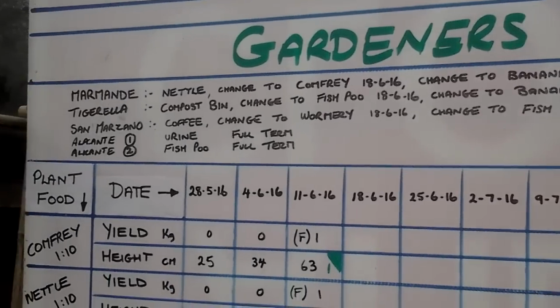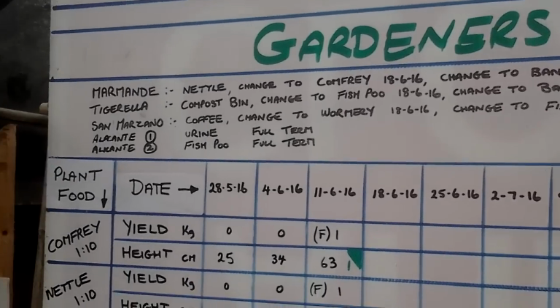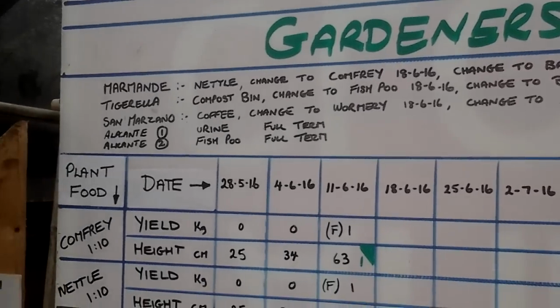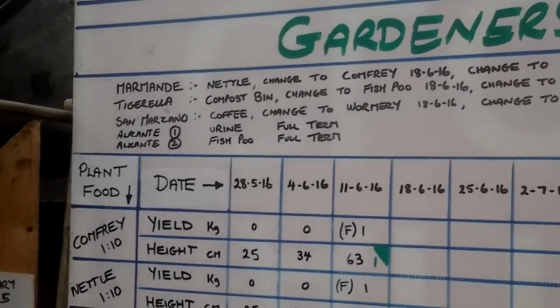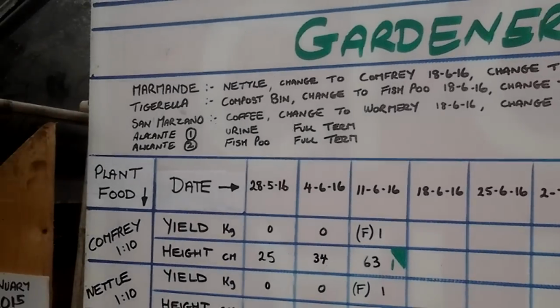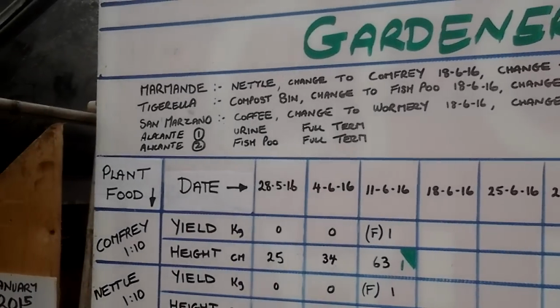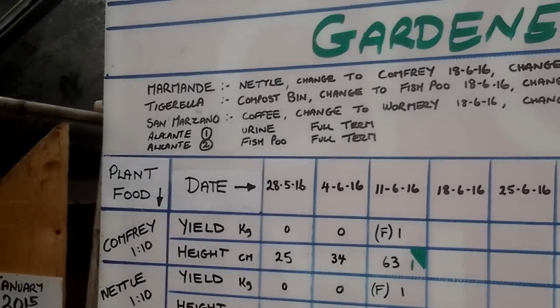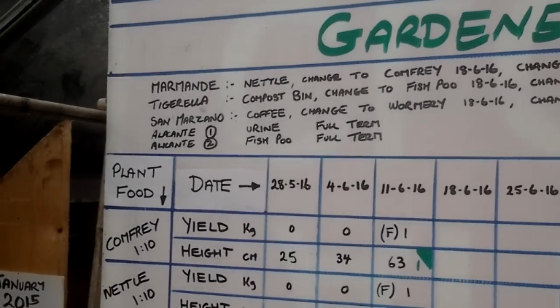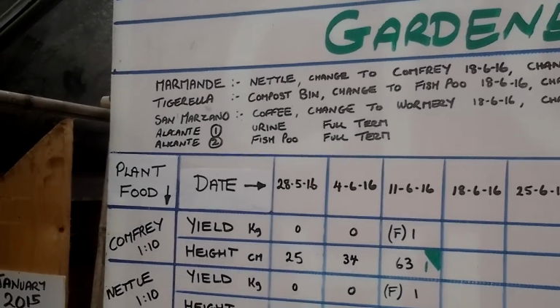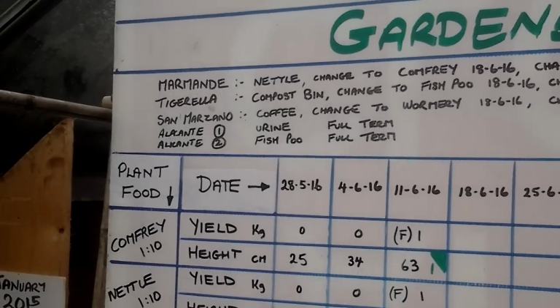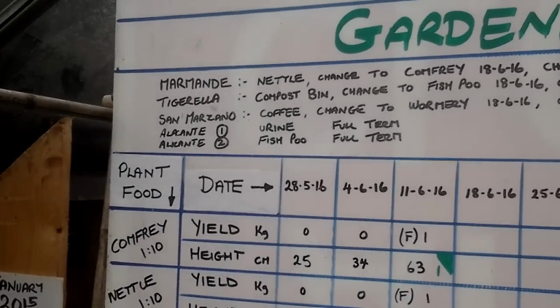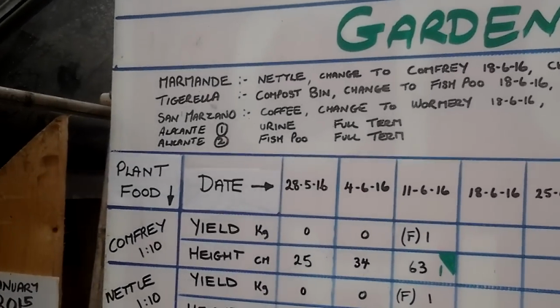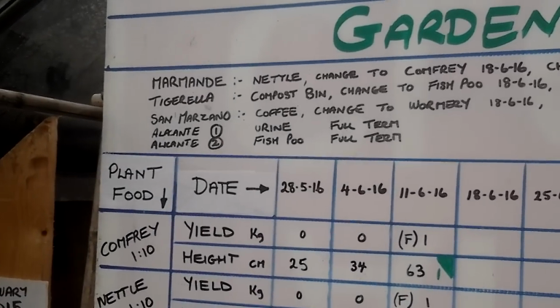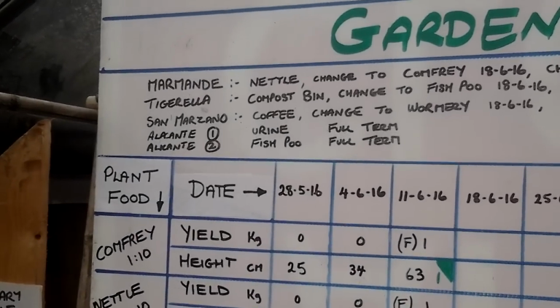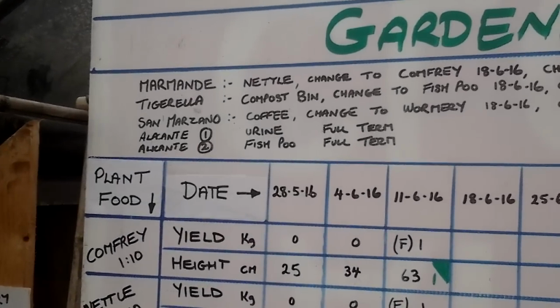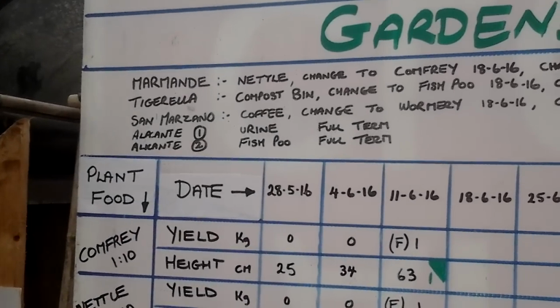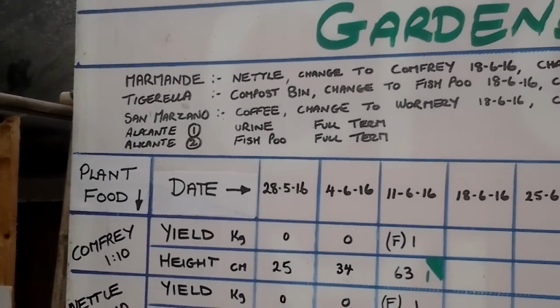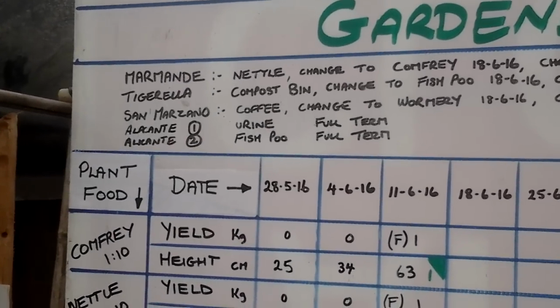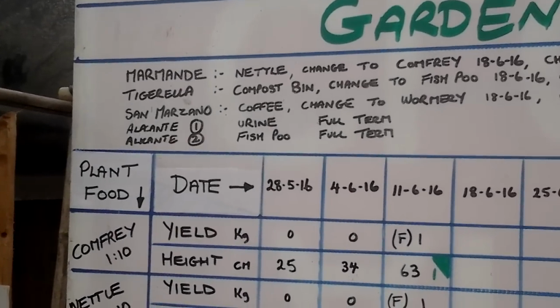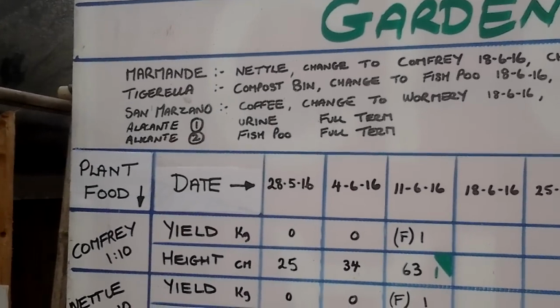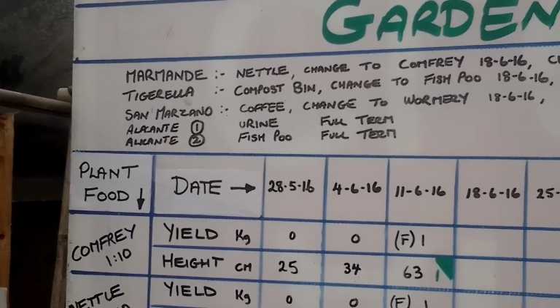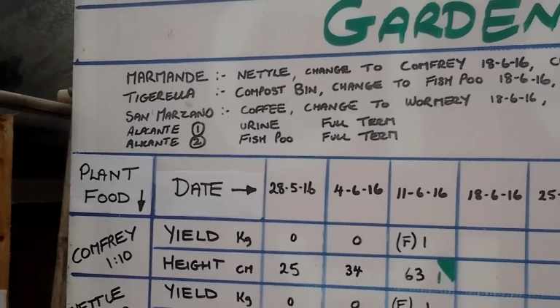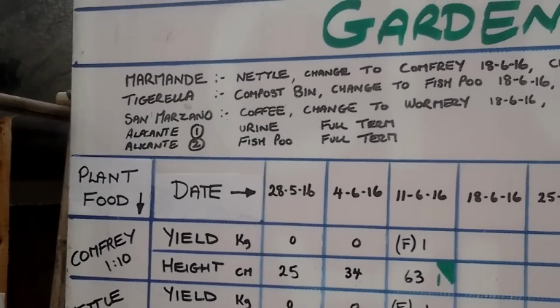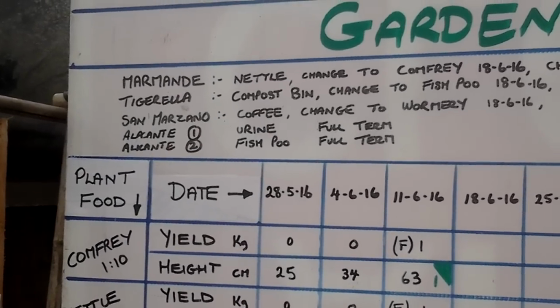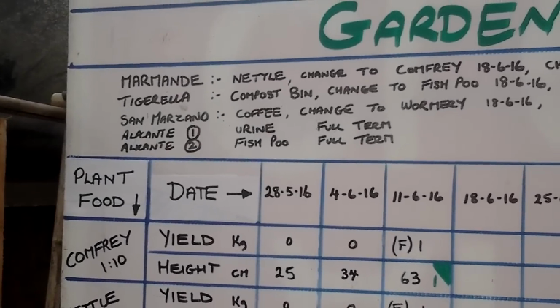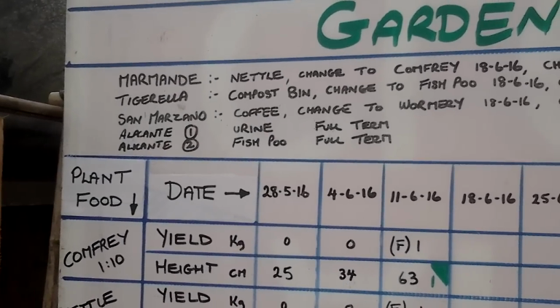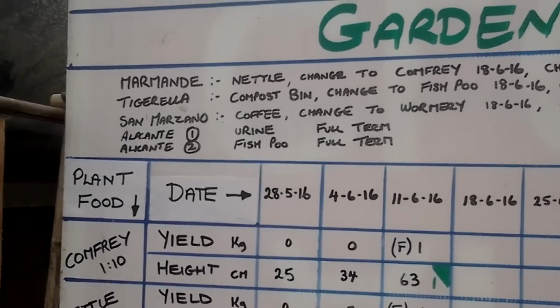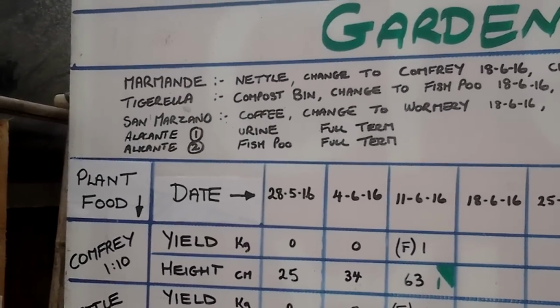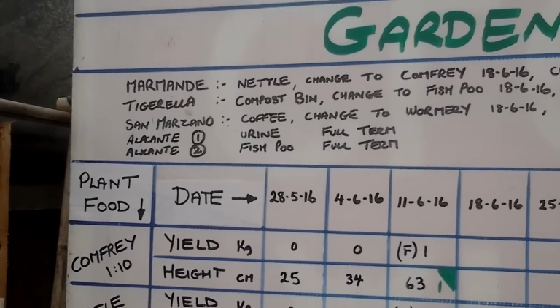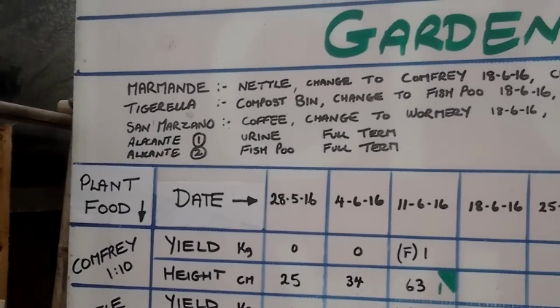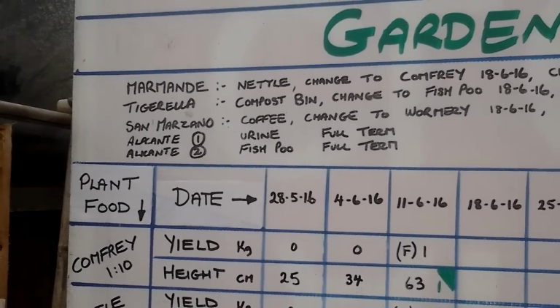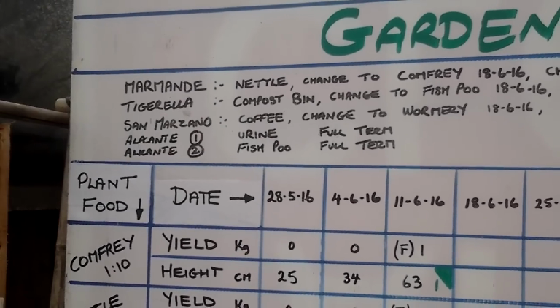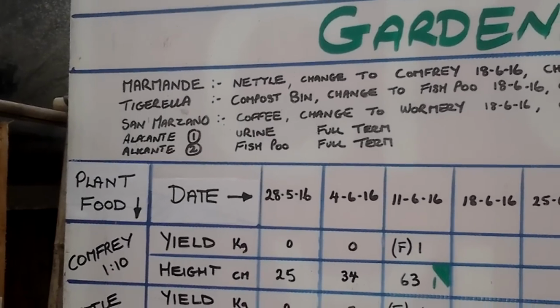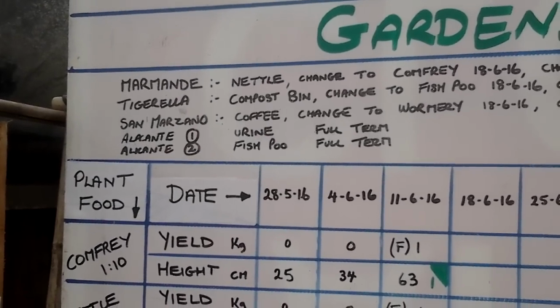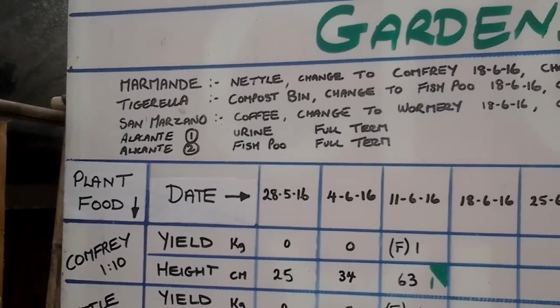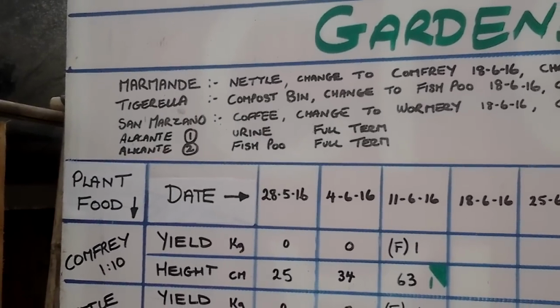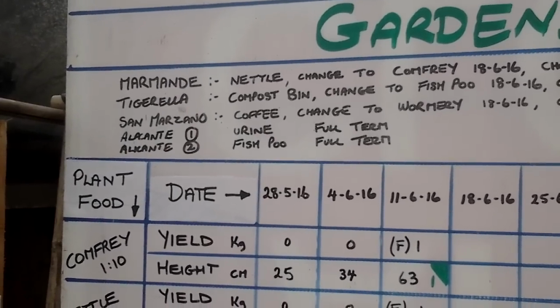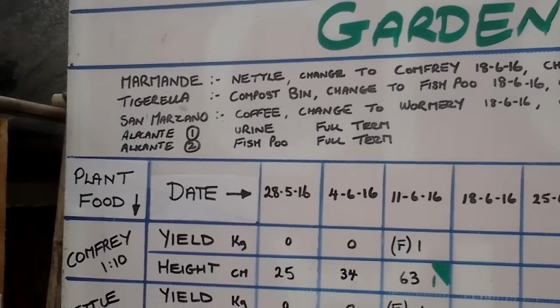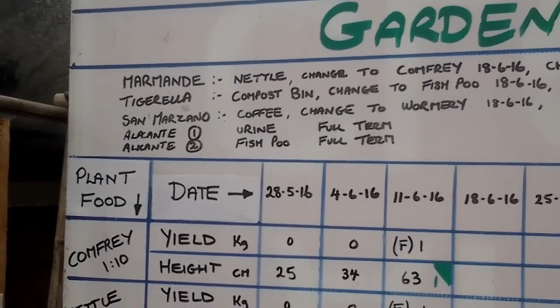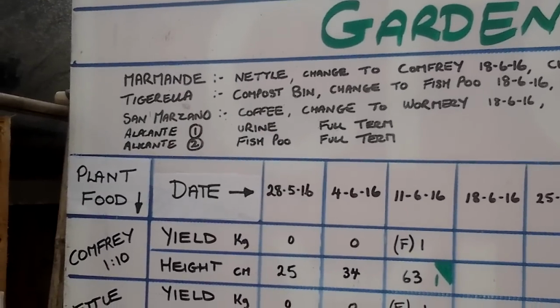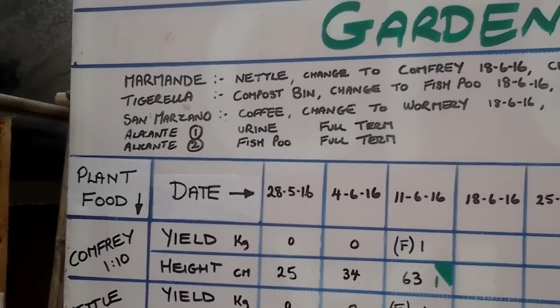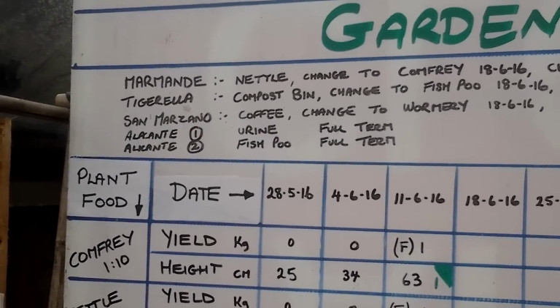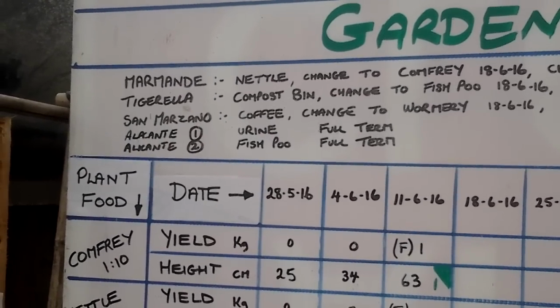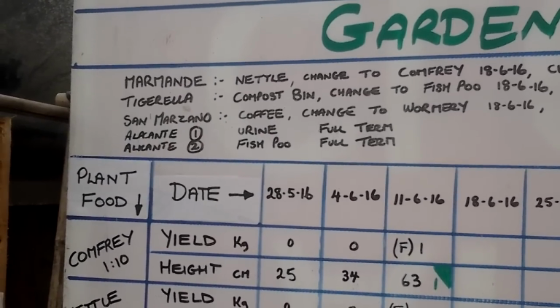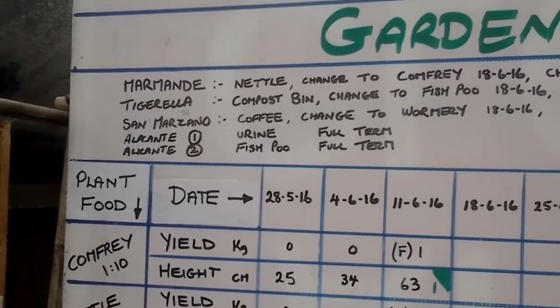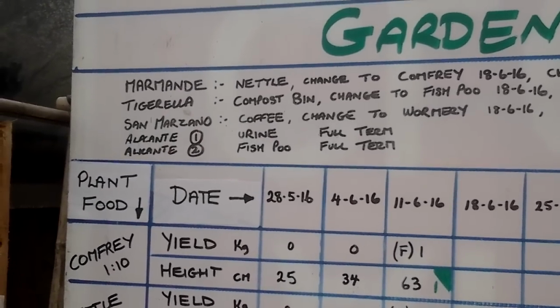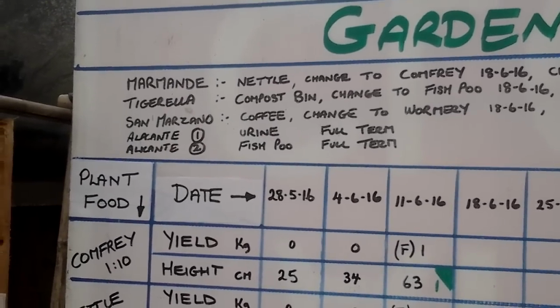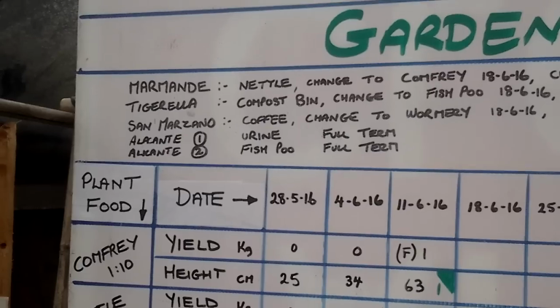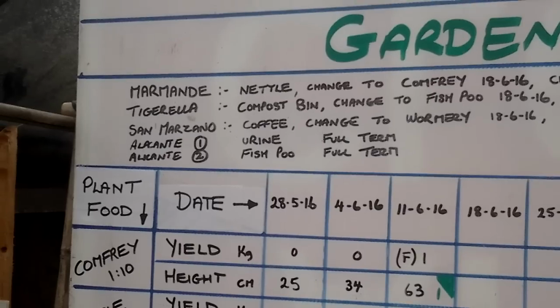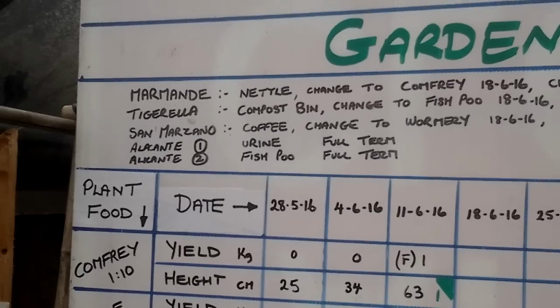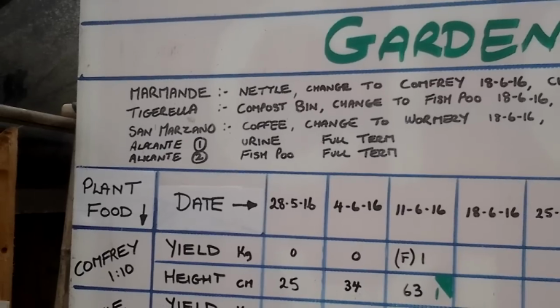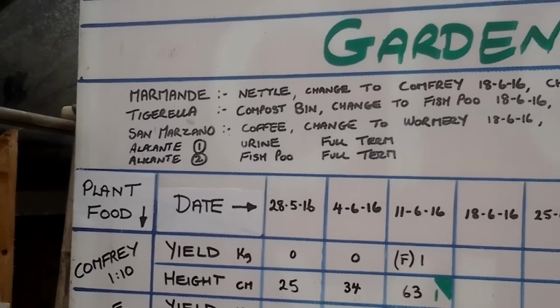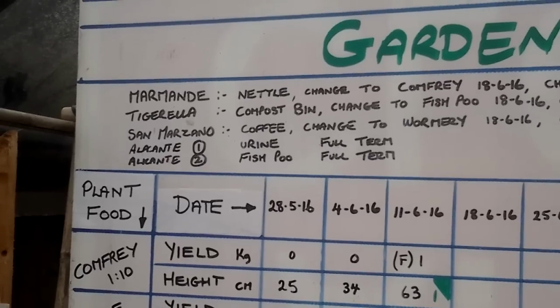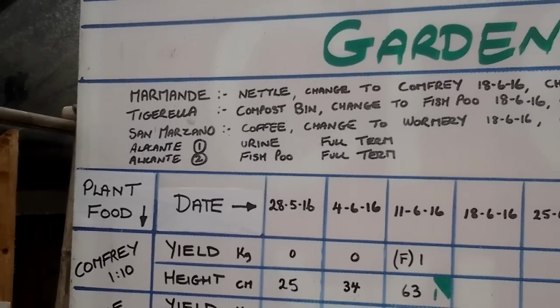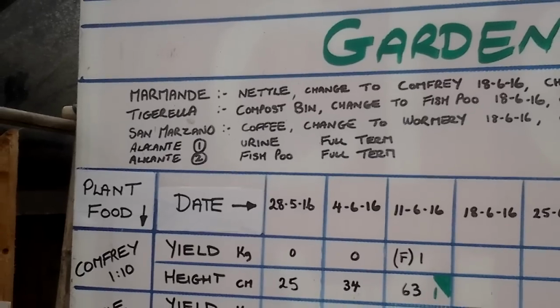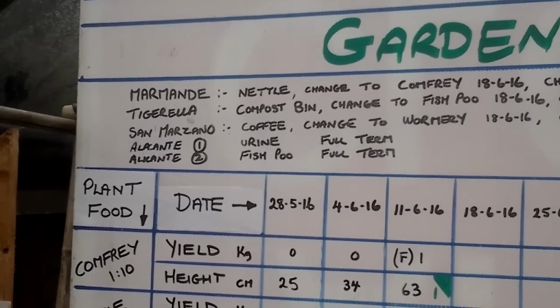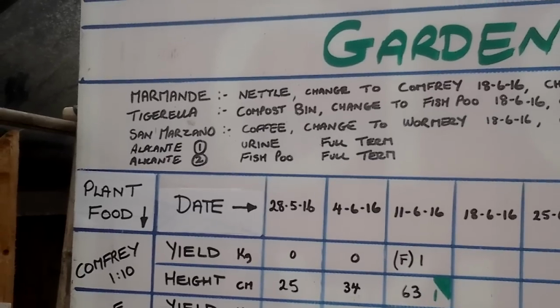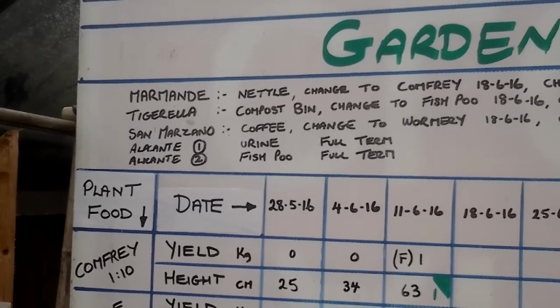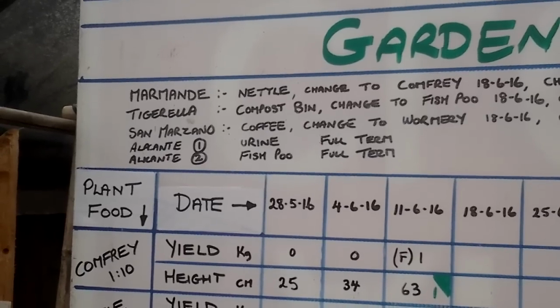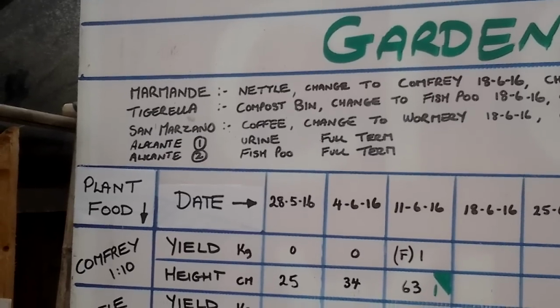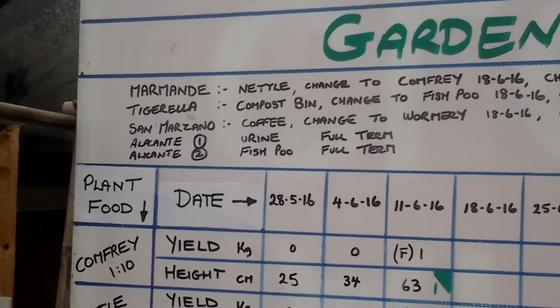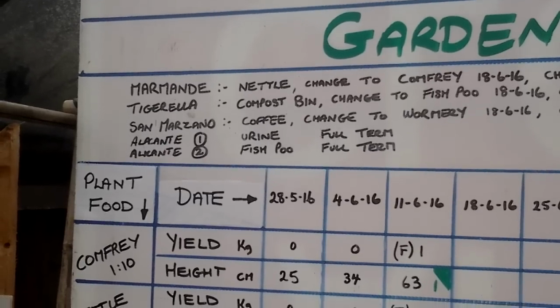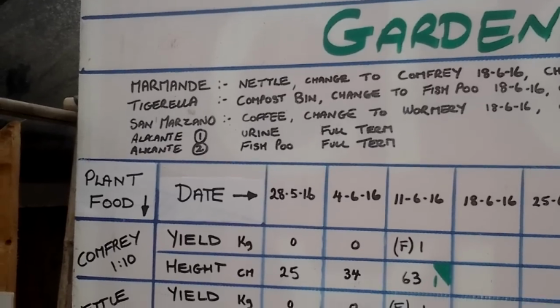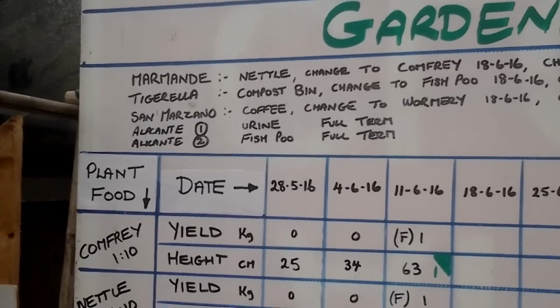The two Alicantes: Alicante number one is going to have urine for the full term, and fish poo for Alicante number two.